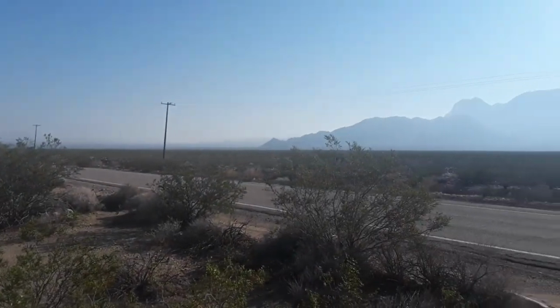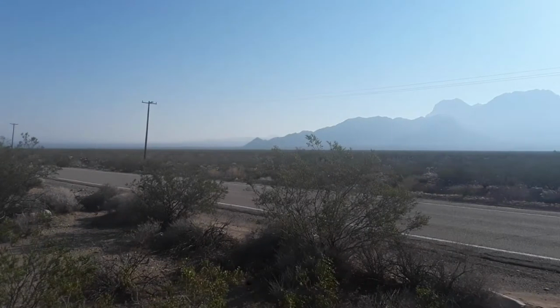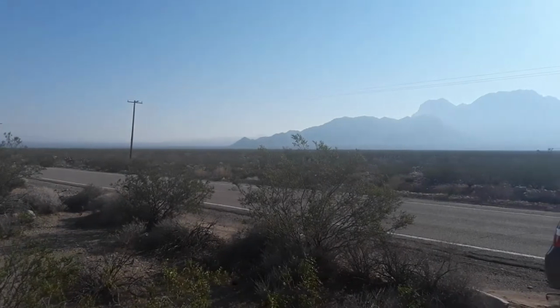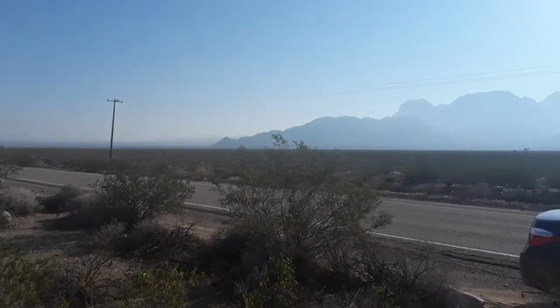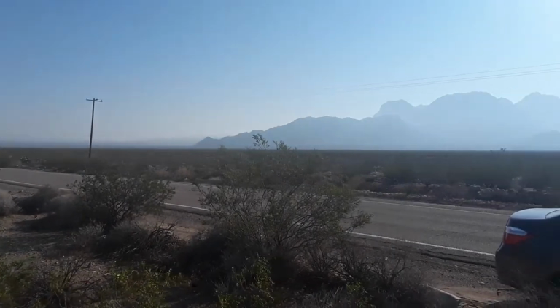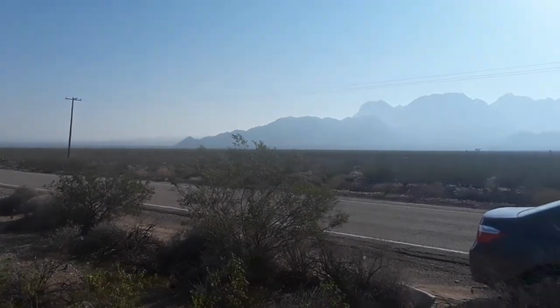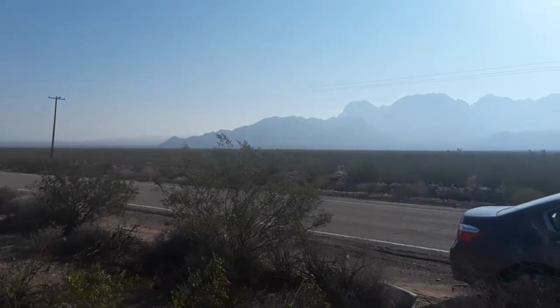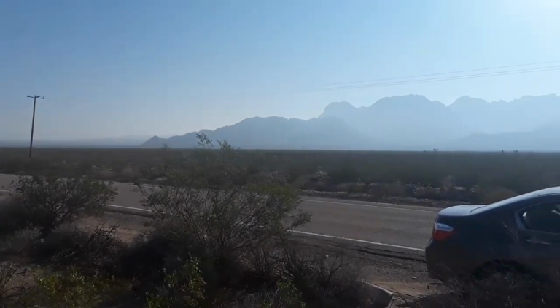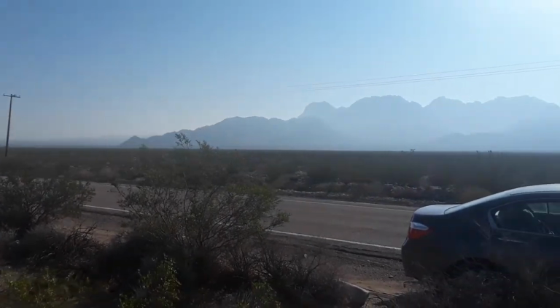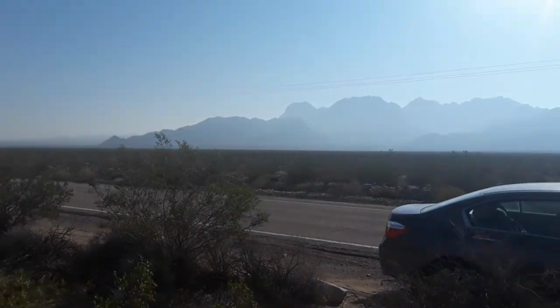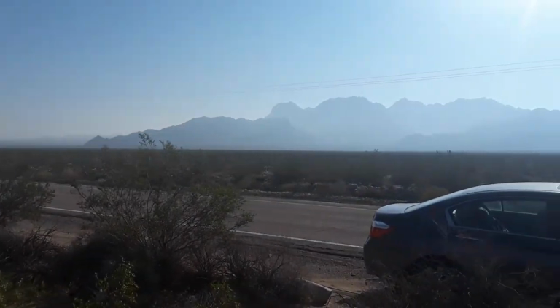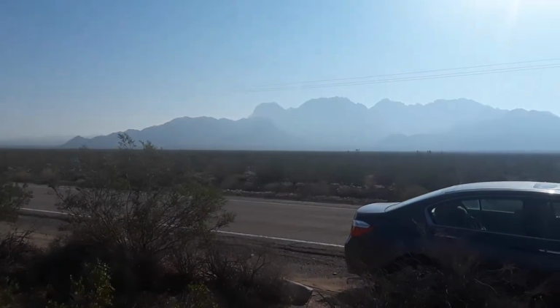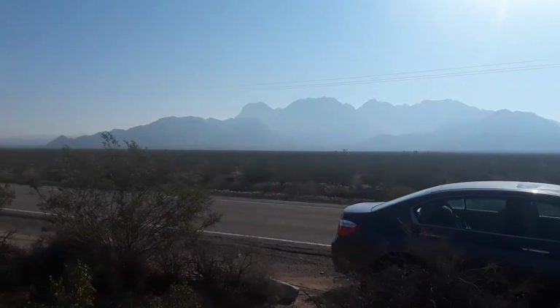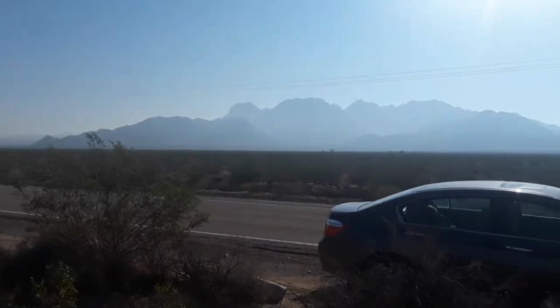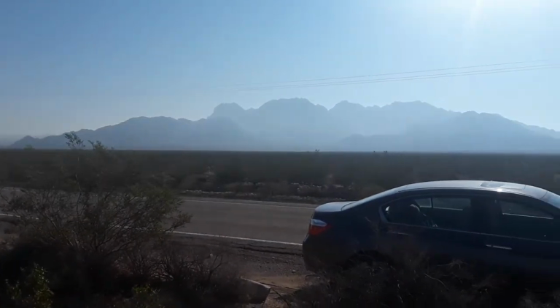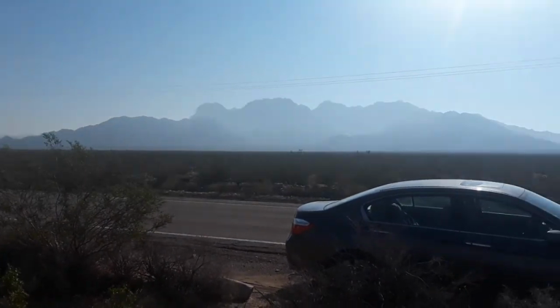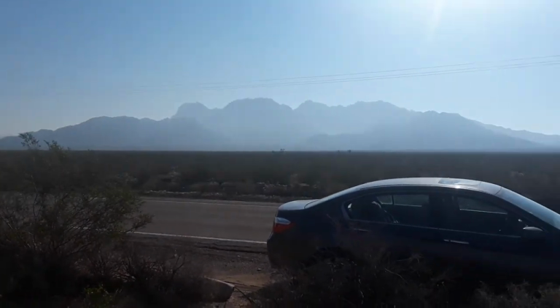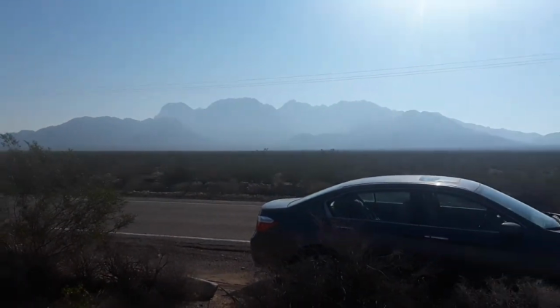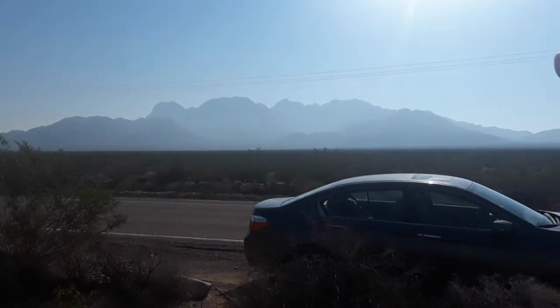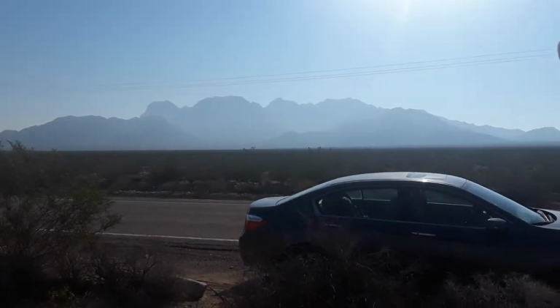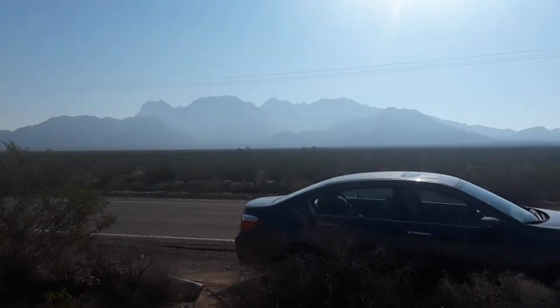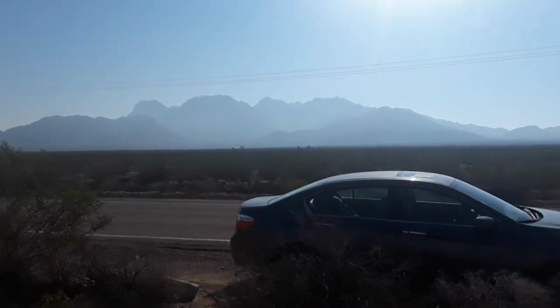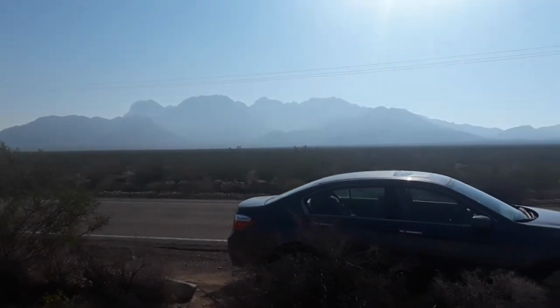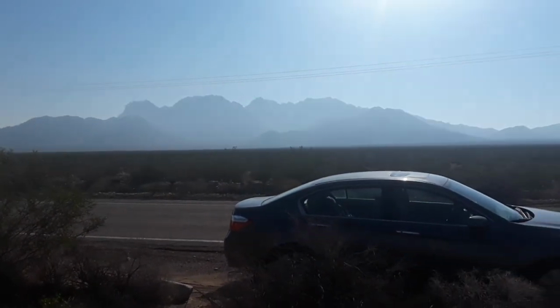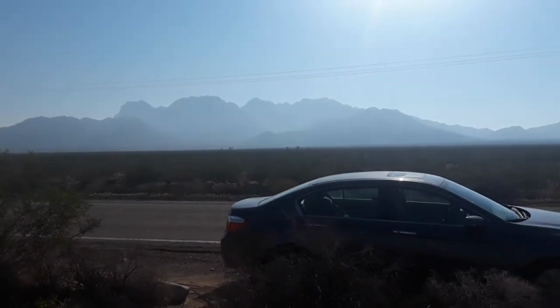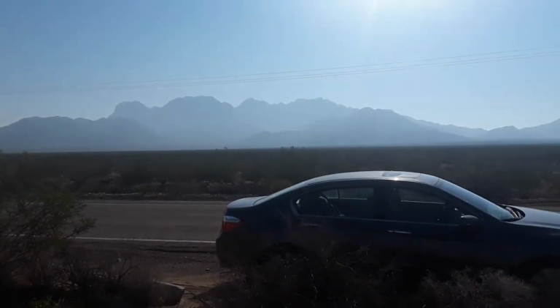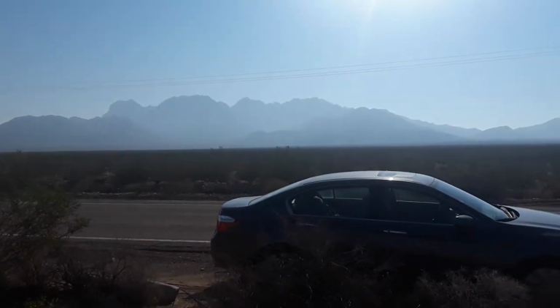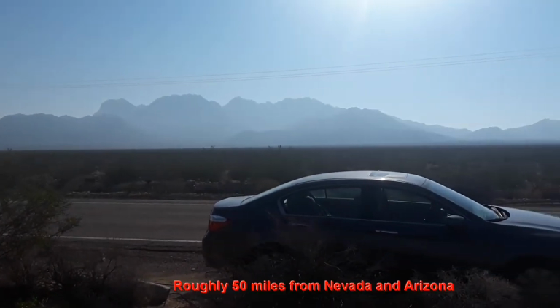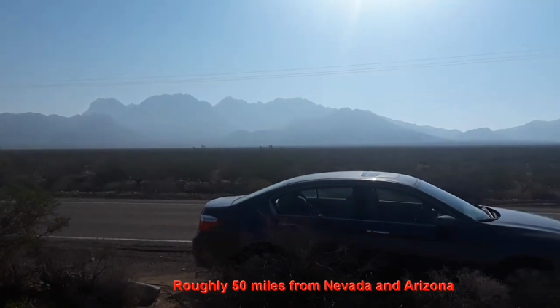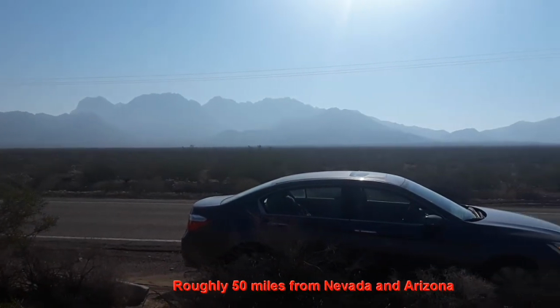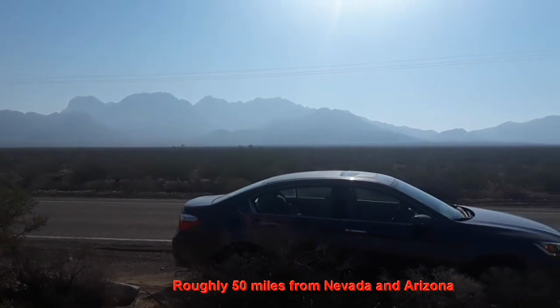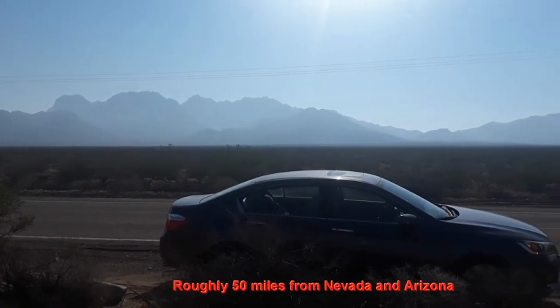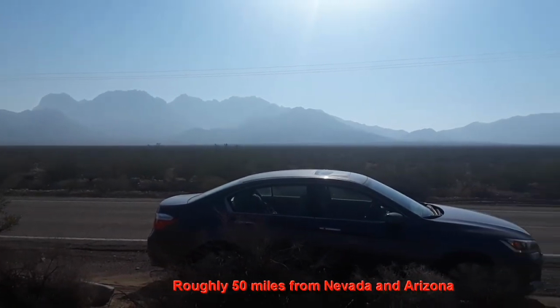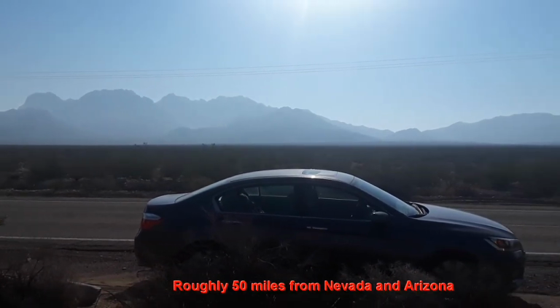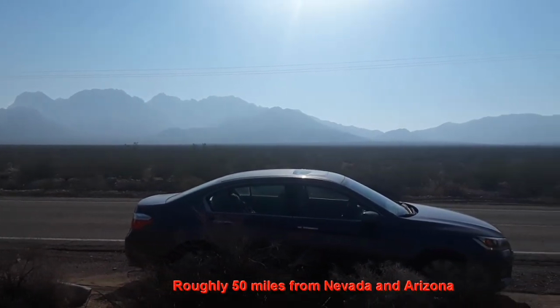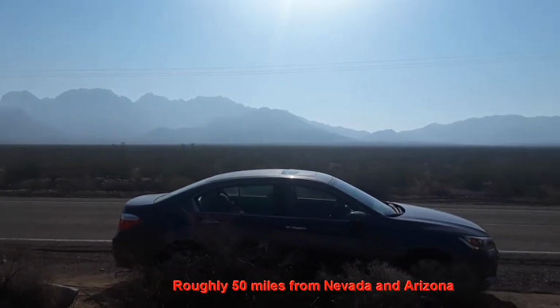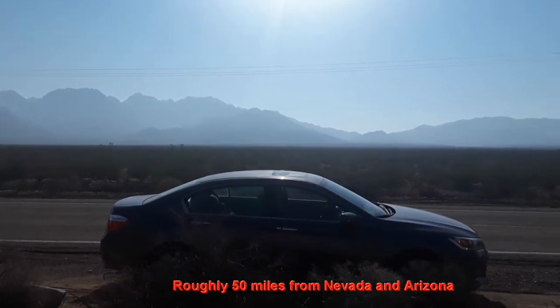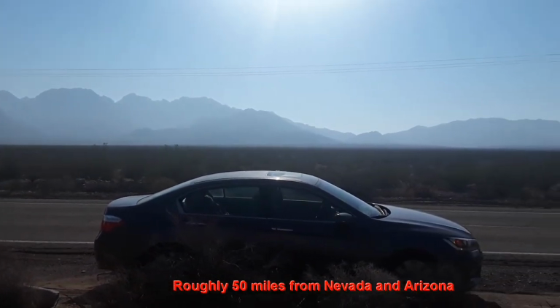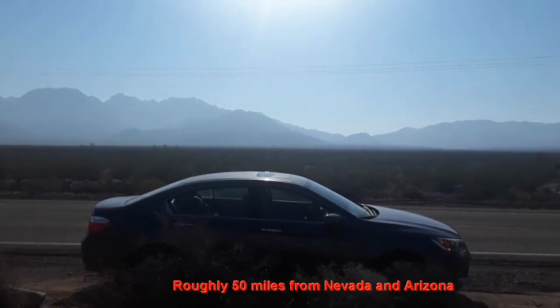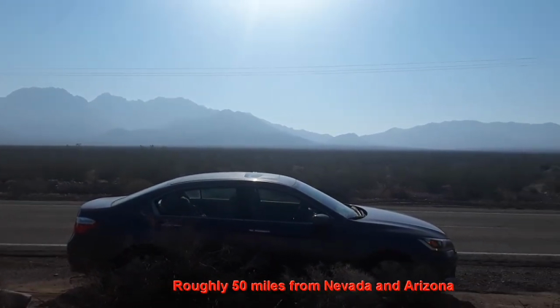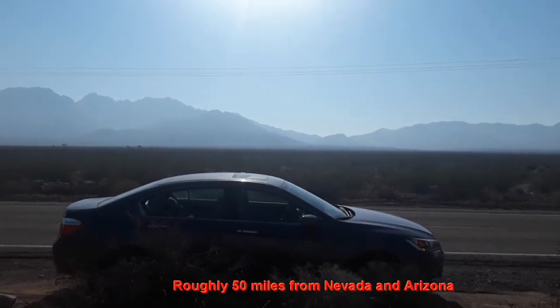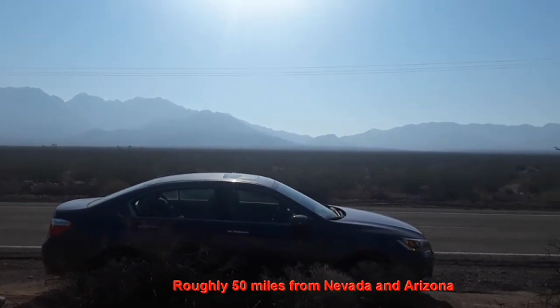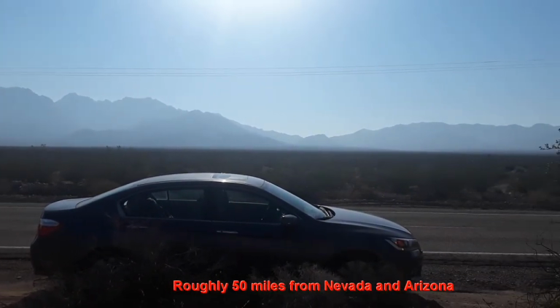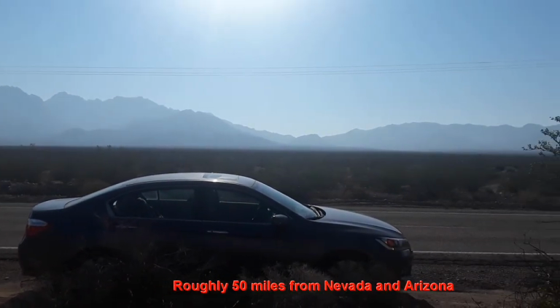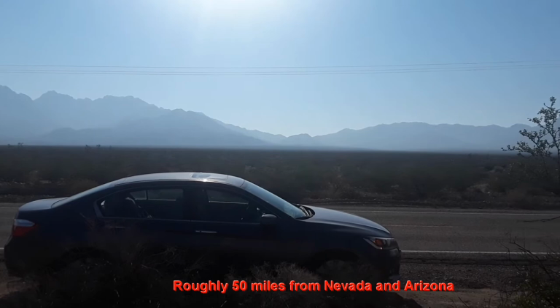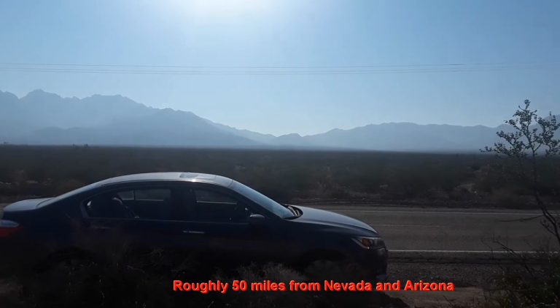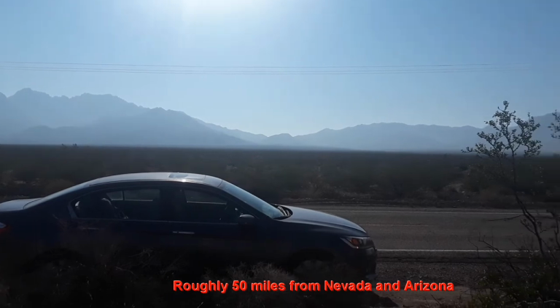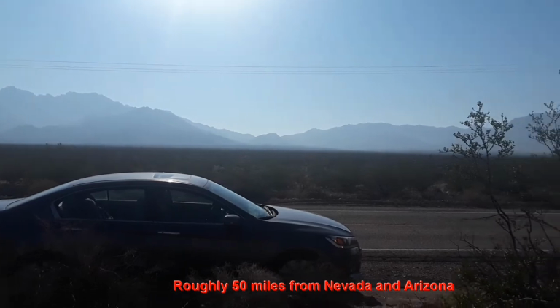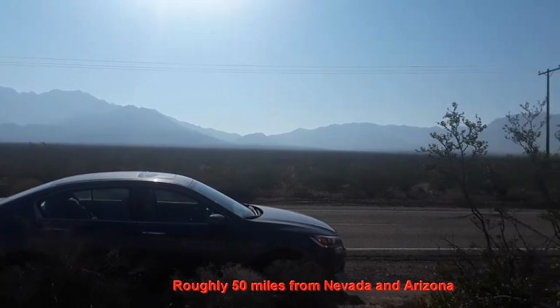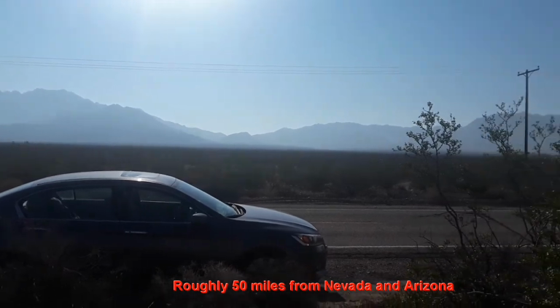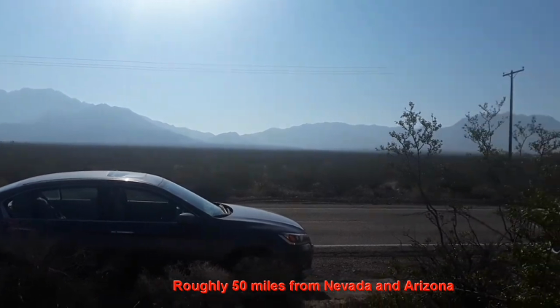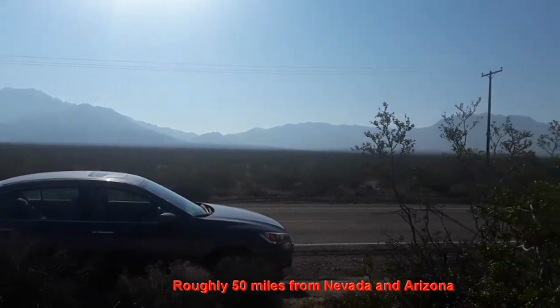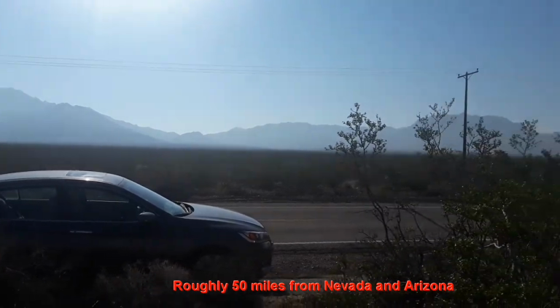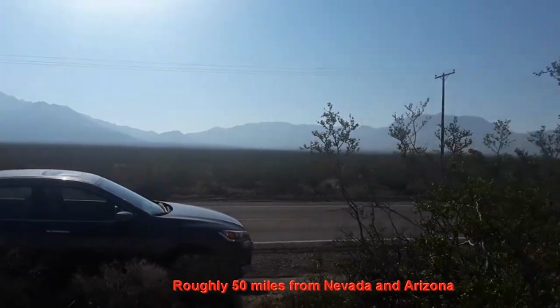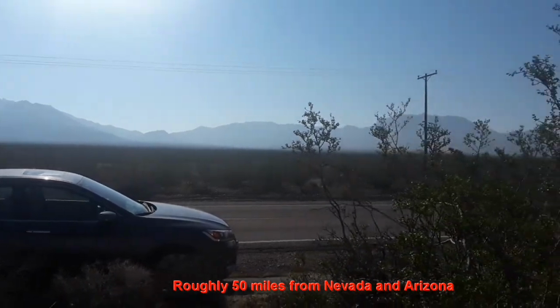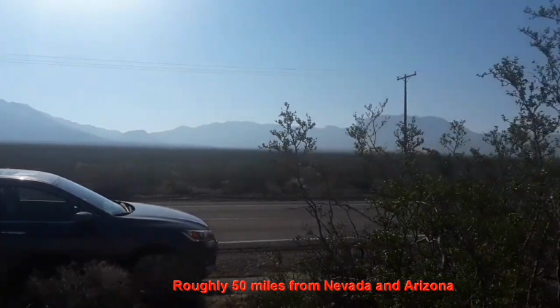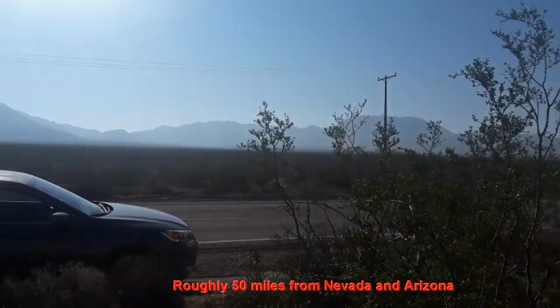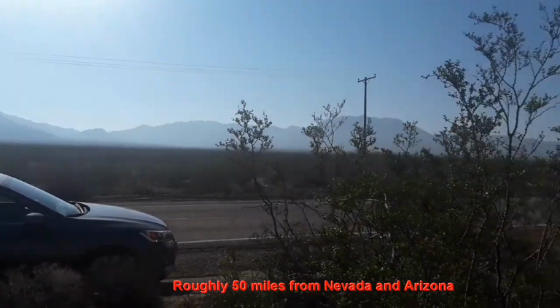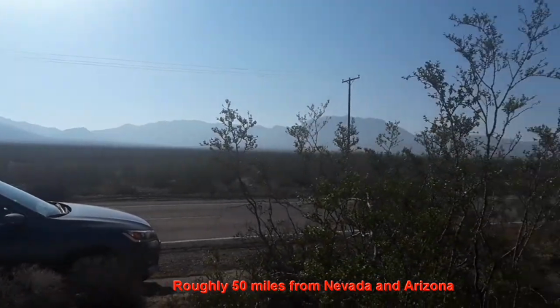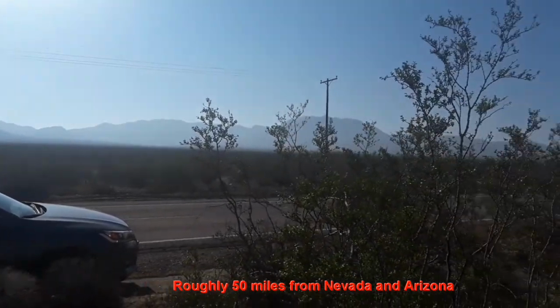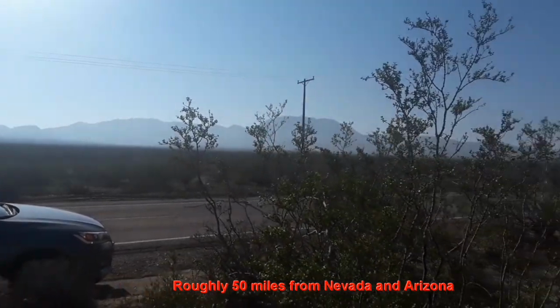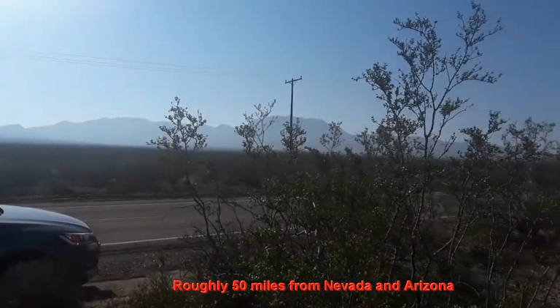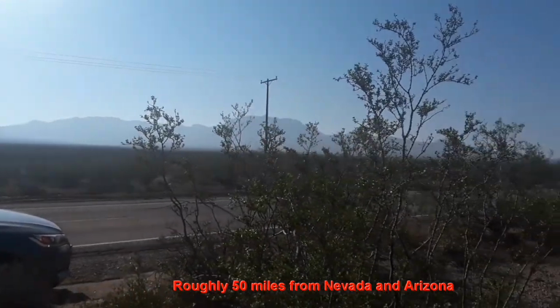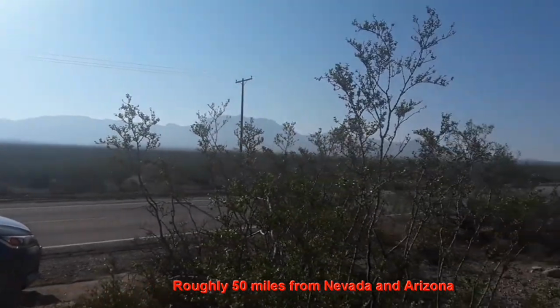Arizona would be in that direction. The other side of the mountains are right around the edge — that would be close to the Colorado River there, those mountain peaks.